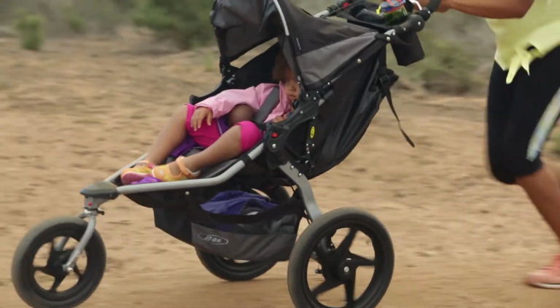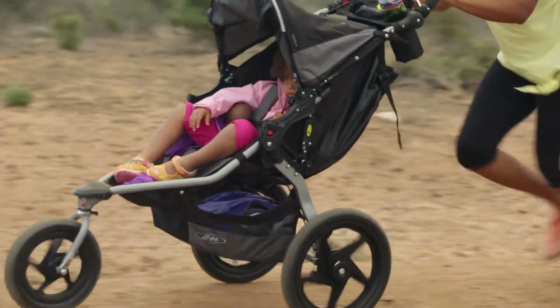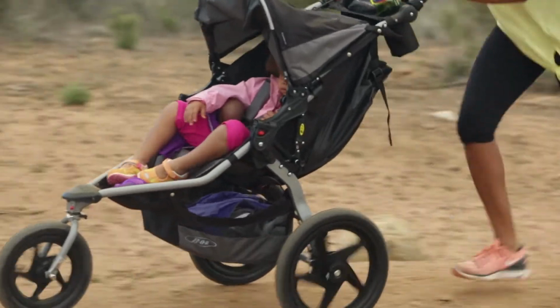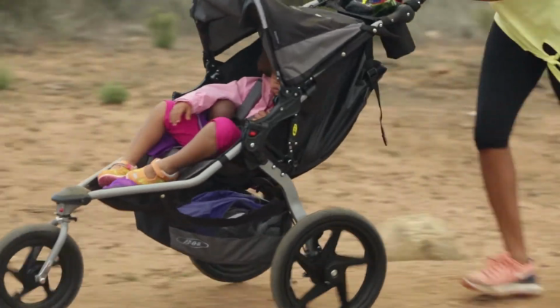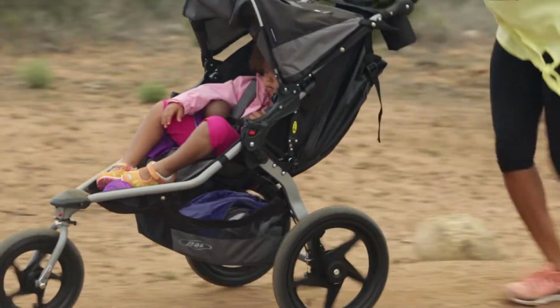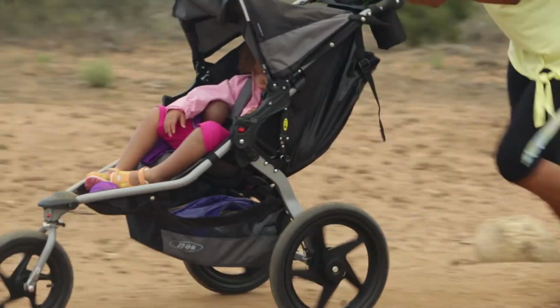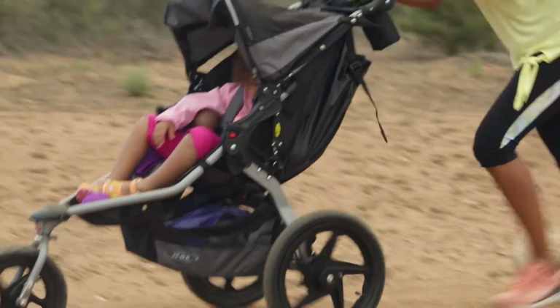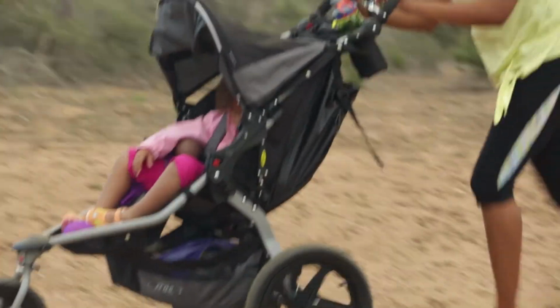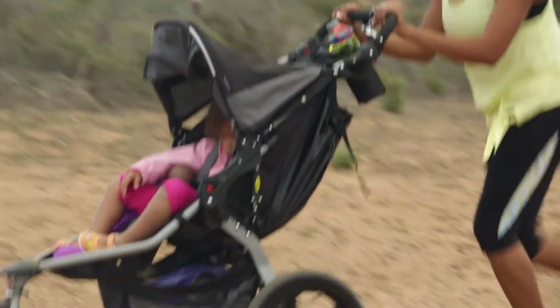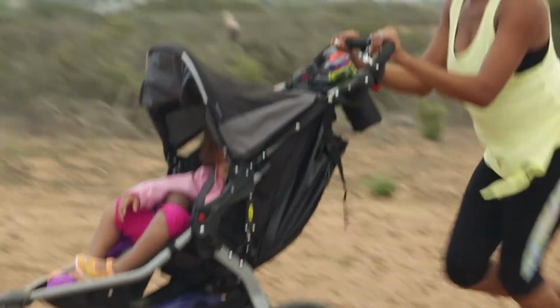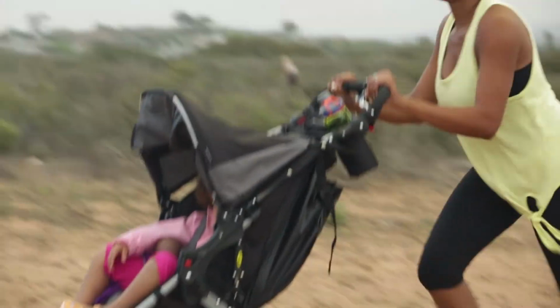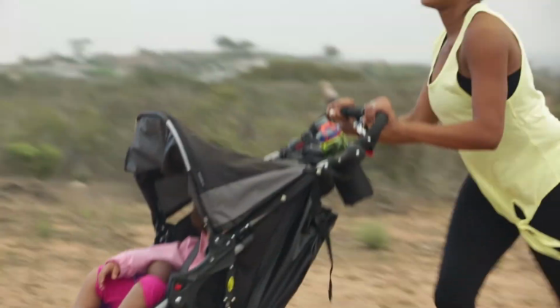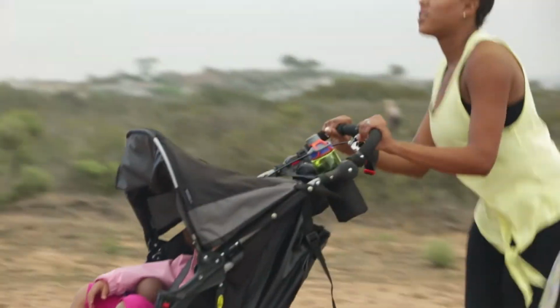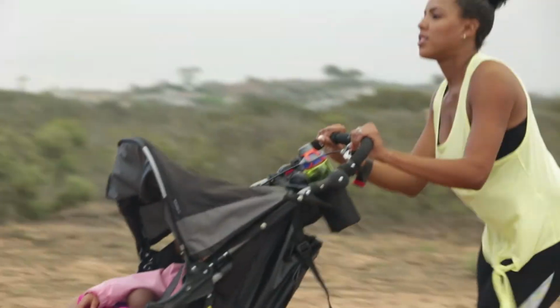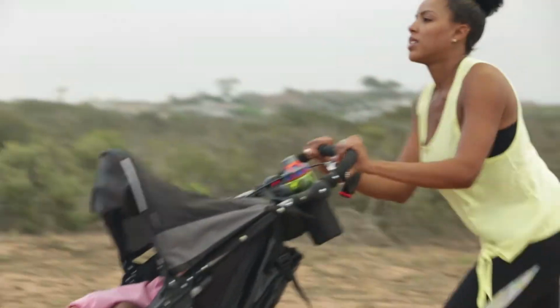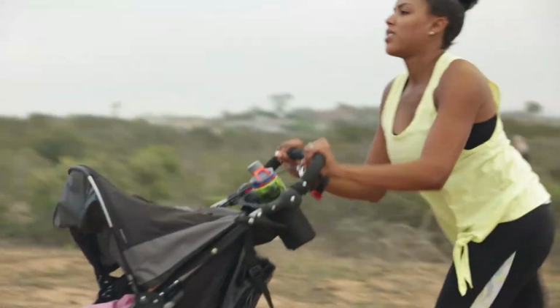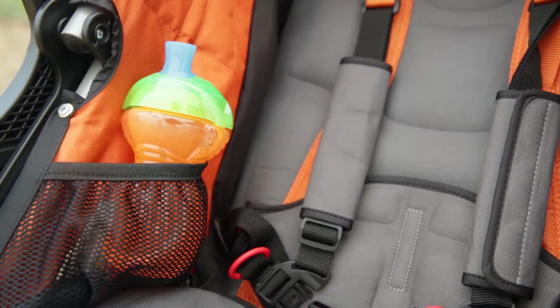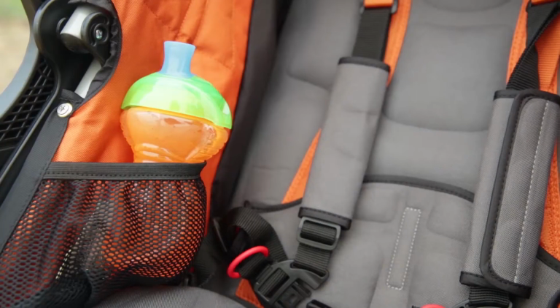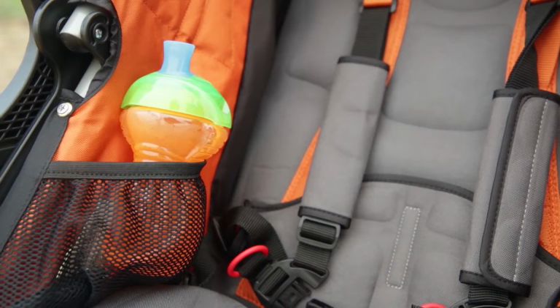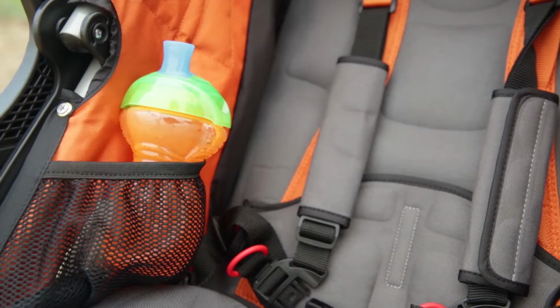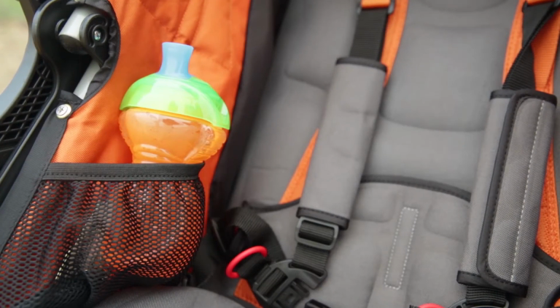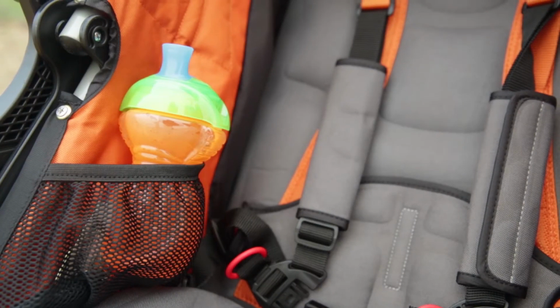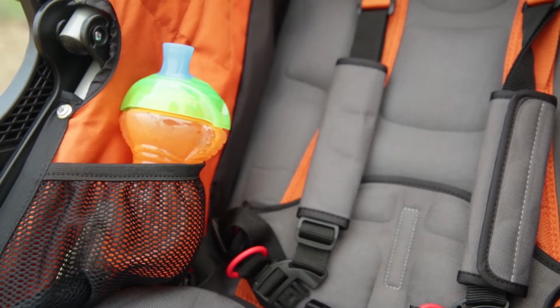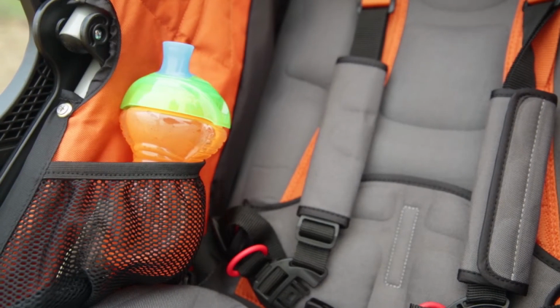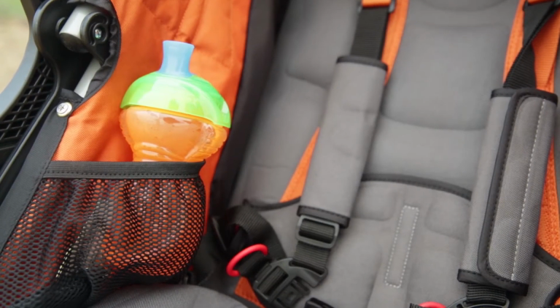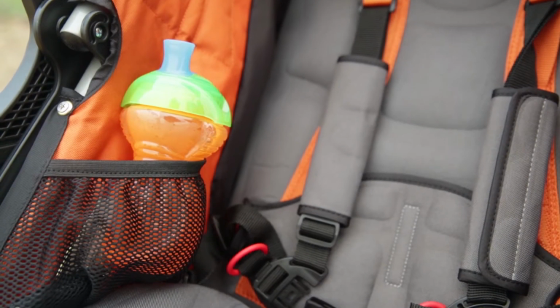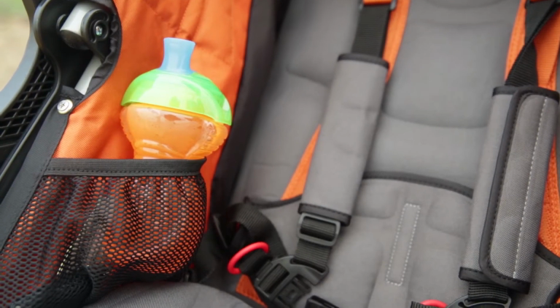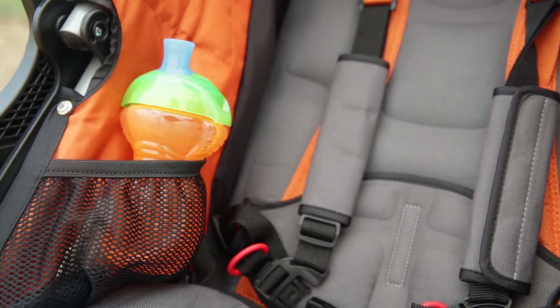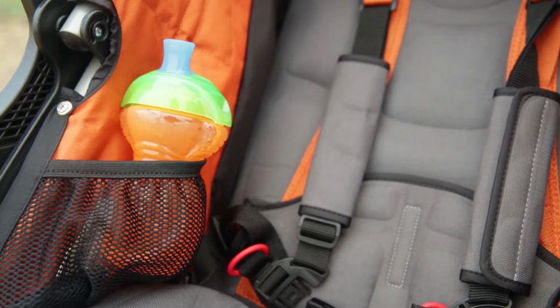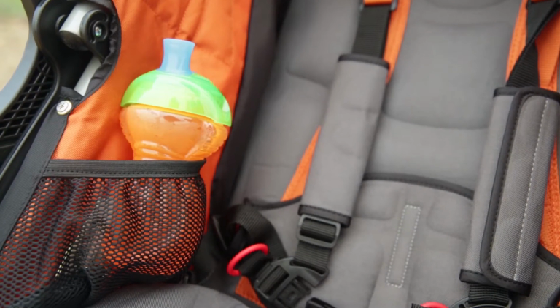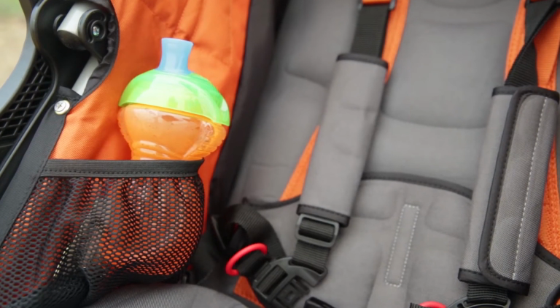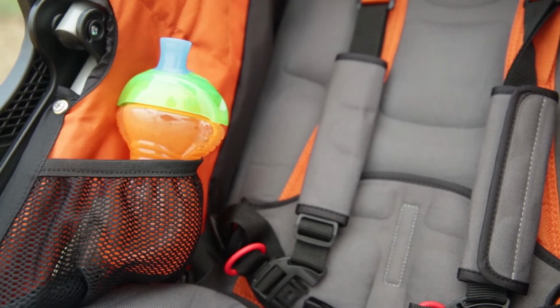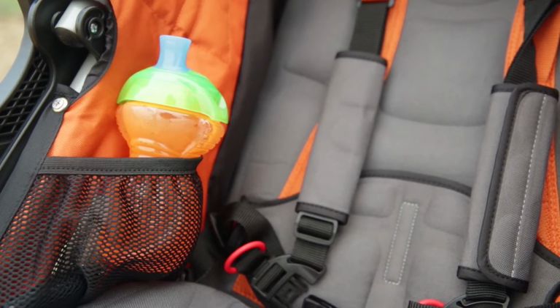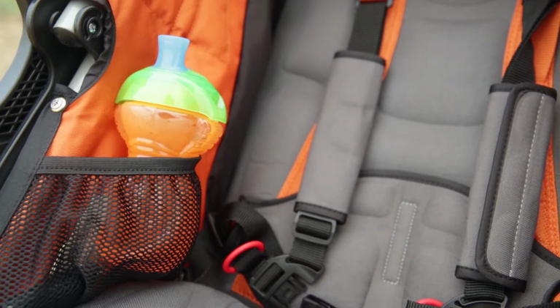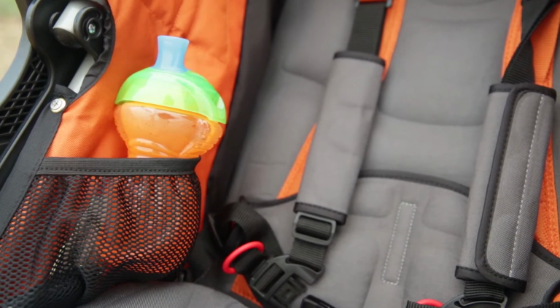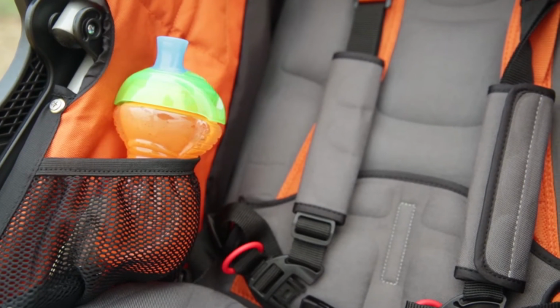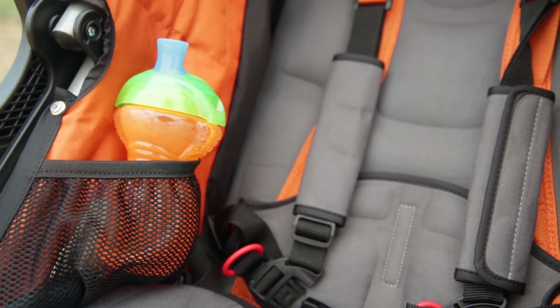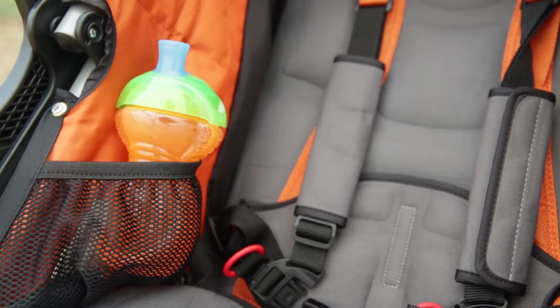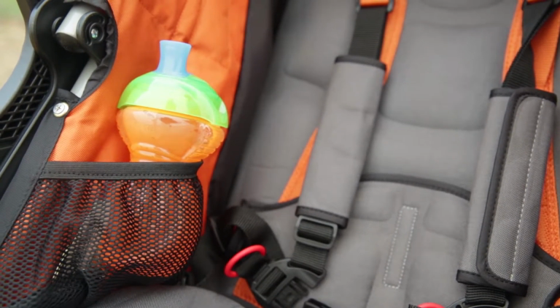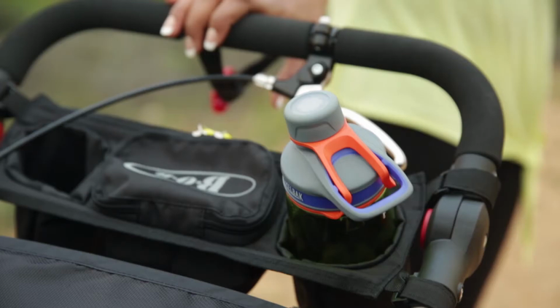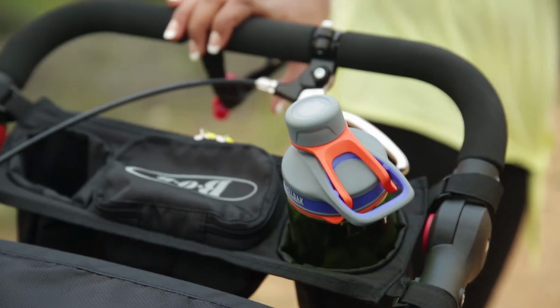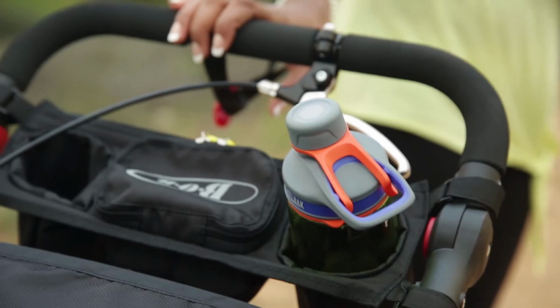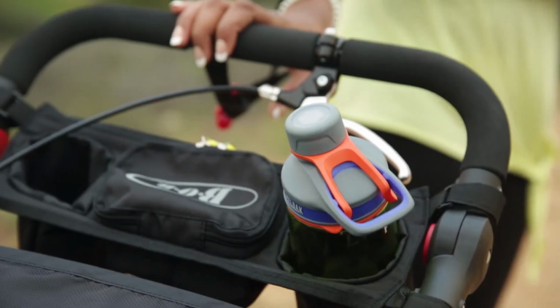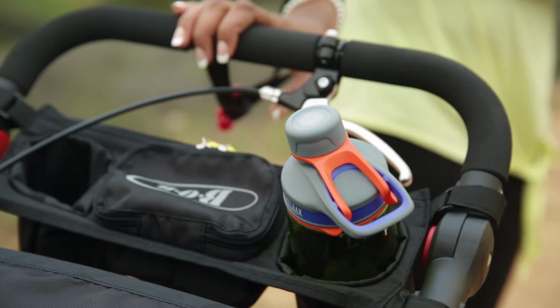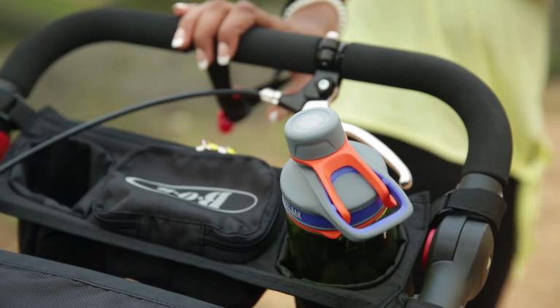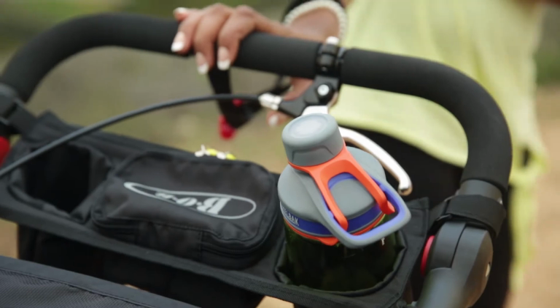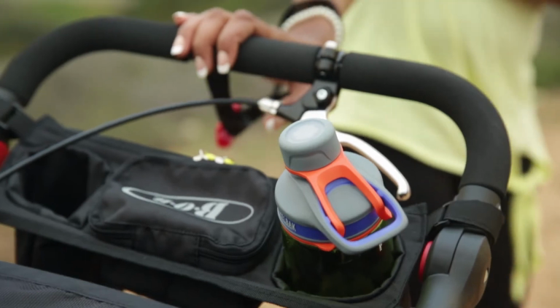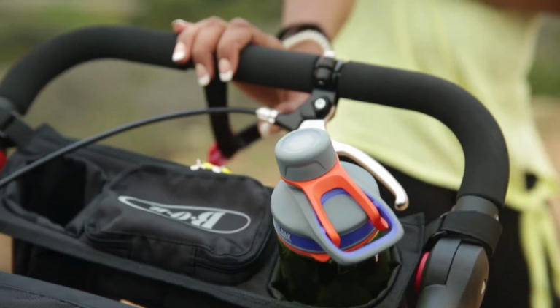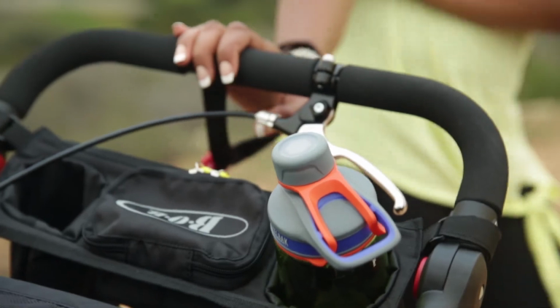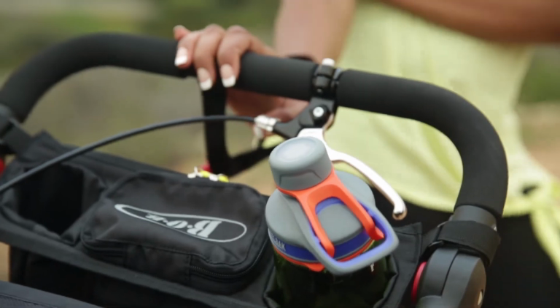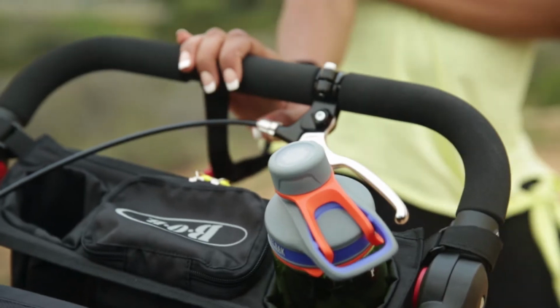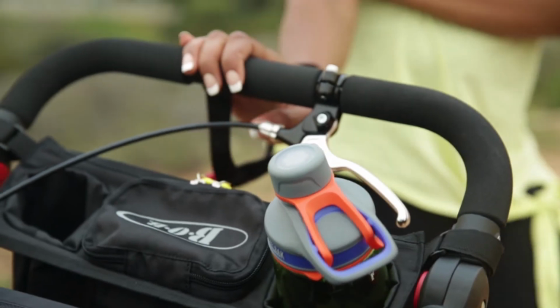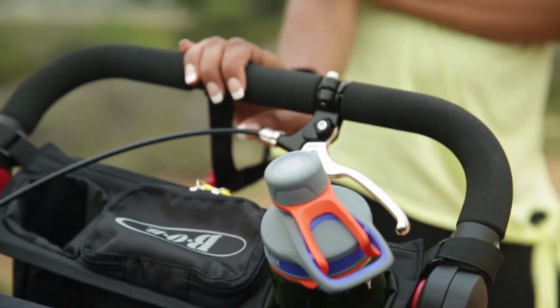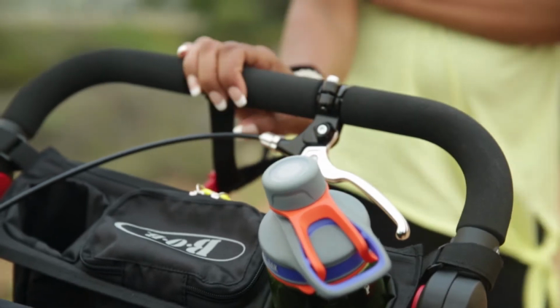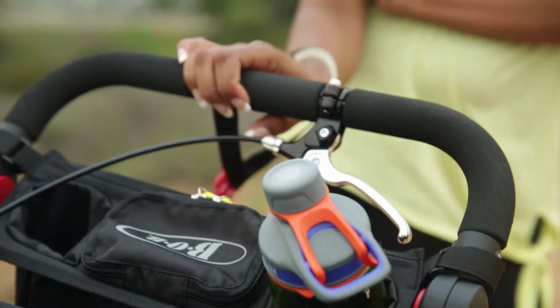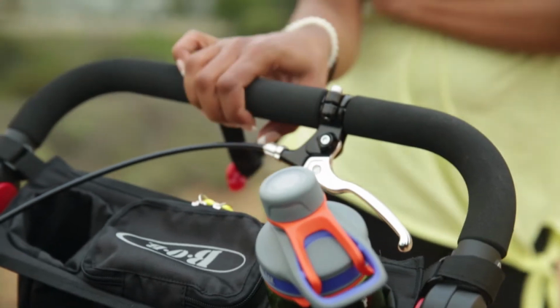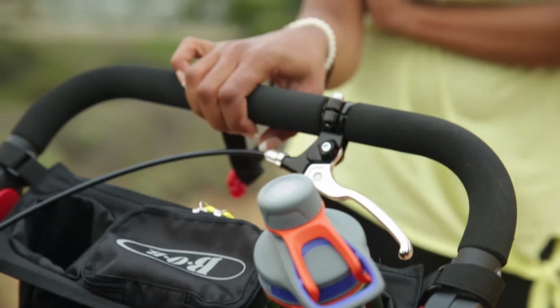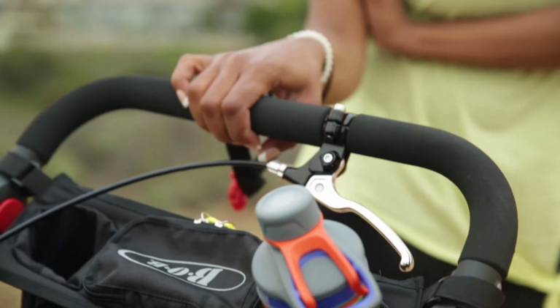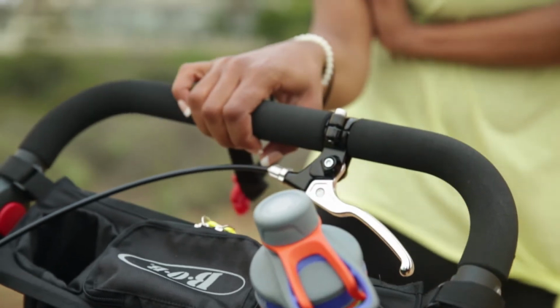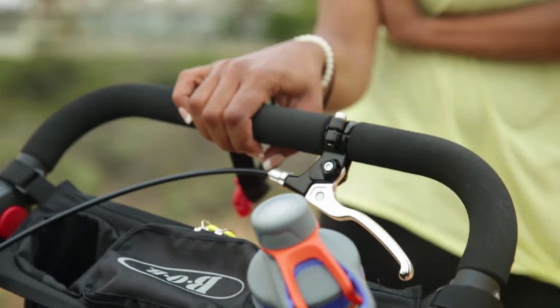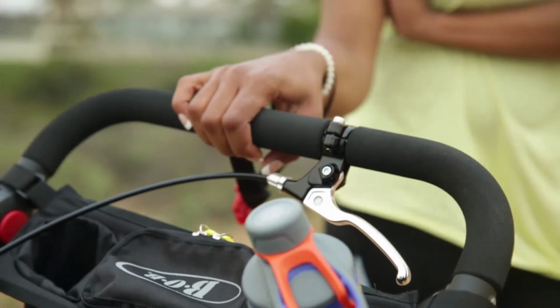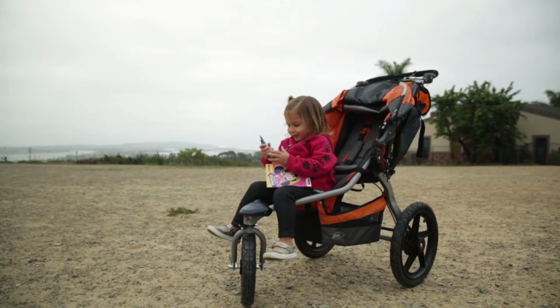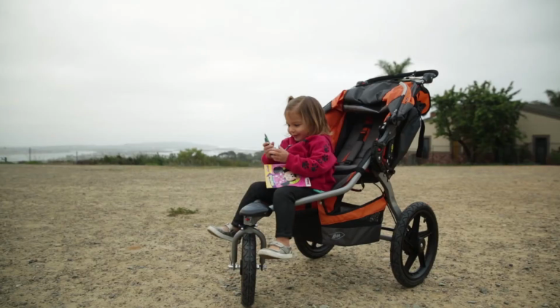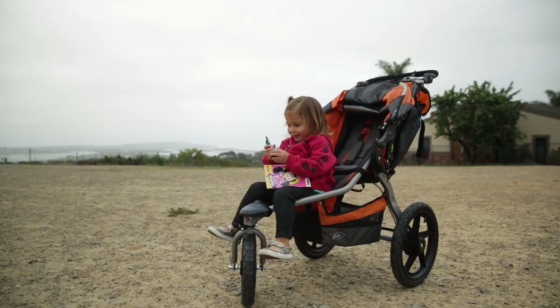For longer days out, consider a jogging stroller with built-in storage or accessories like snack trays to keep the essentials at hand.